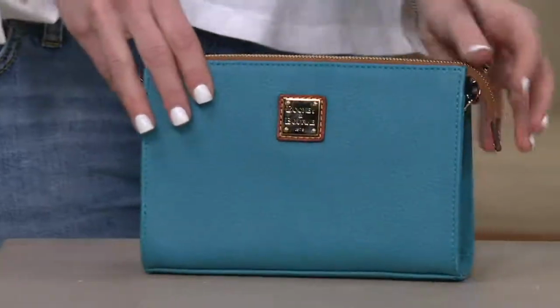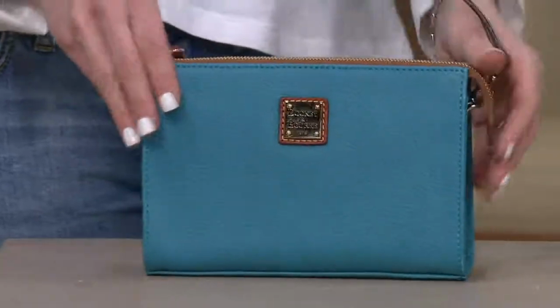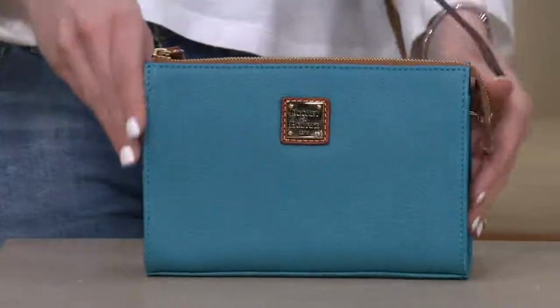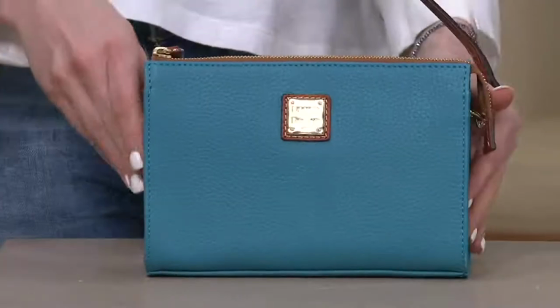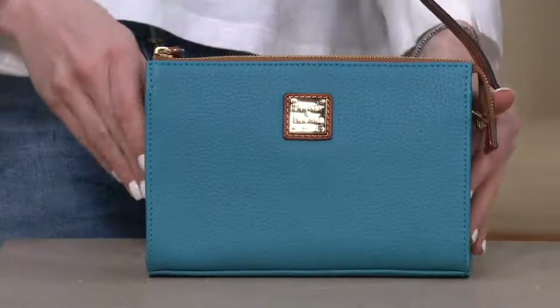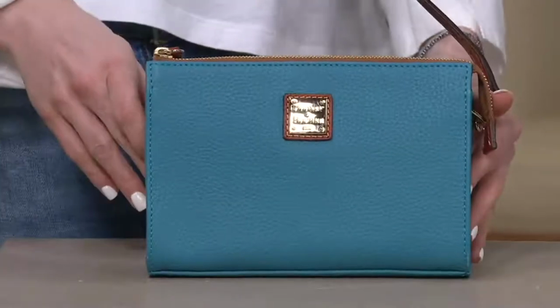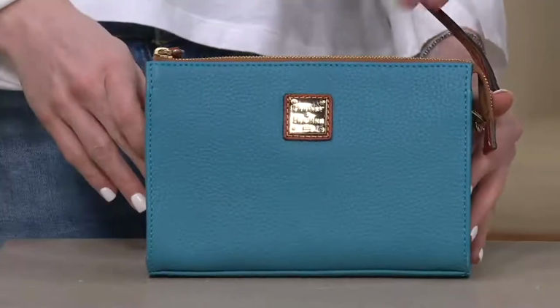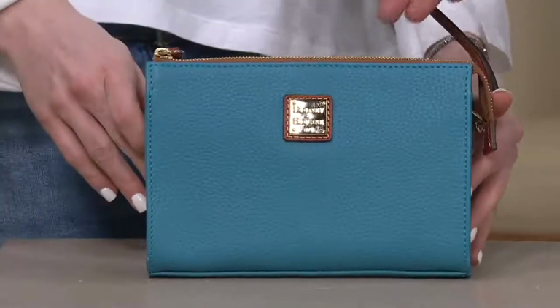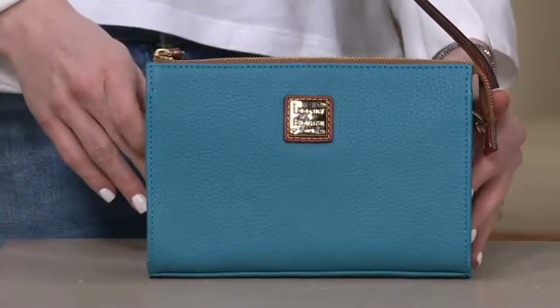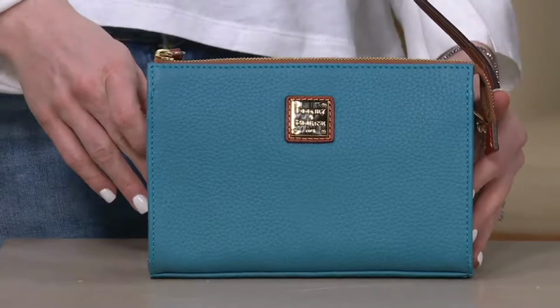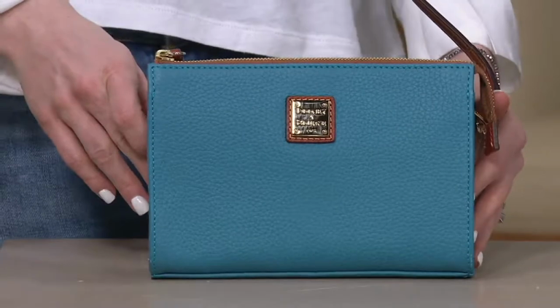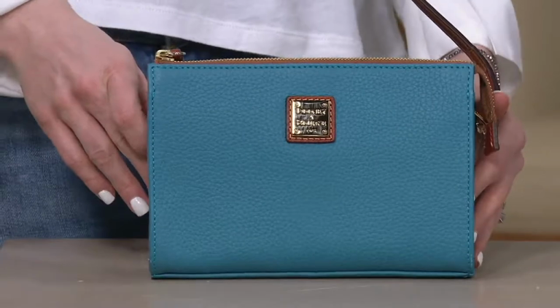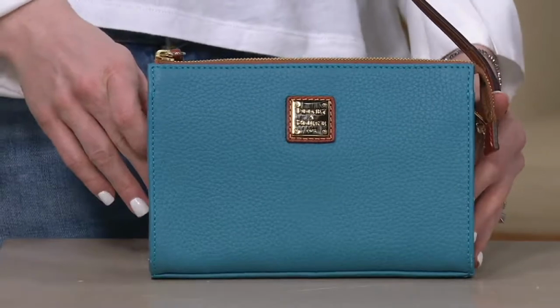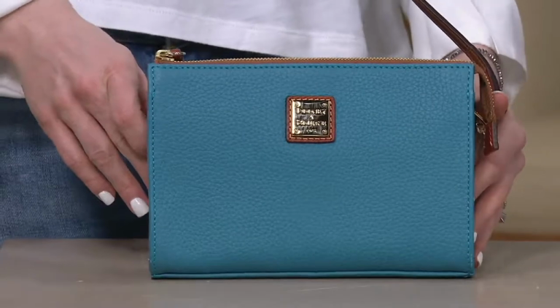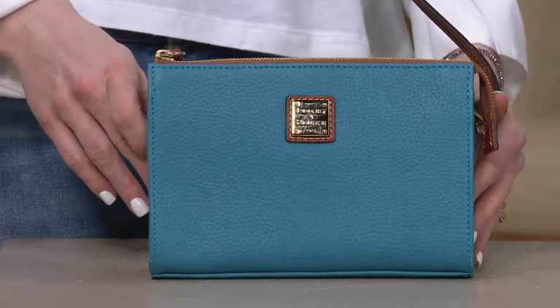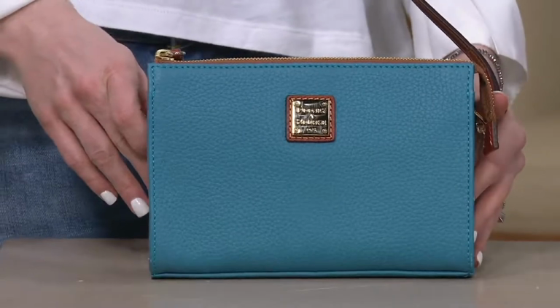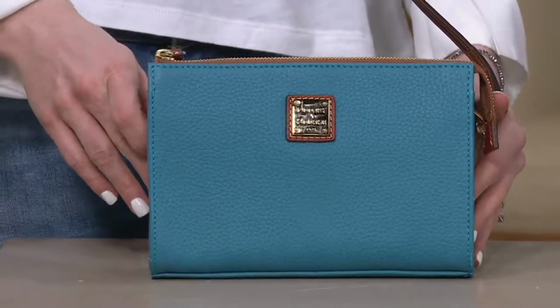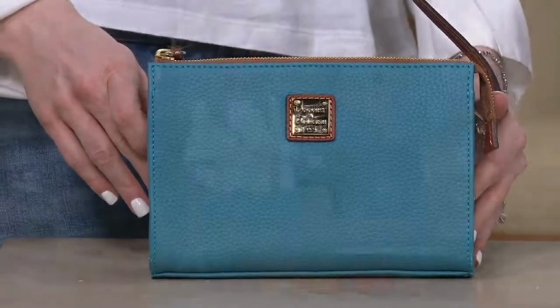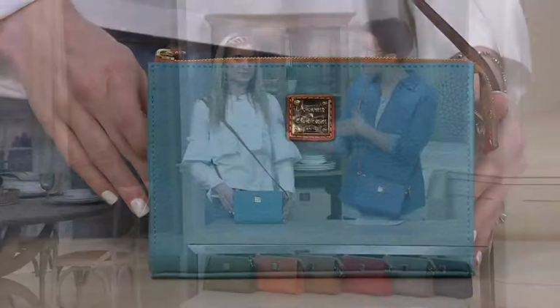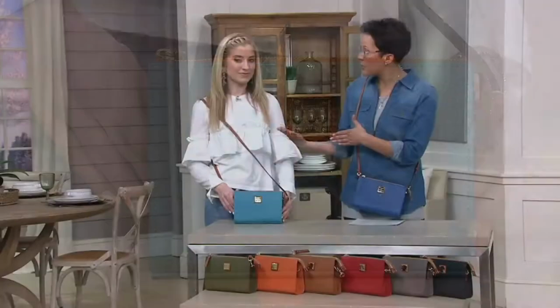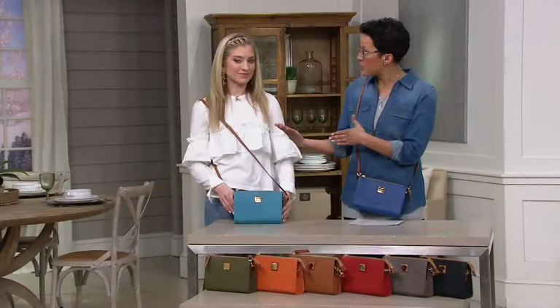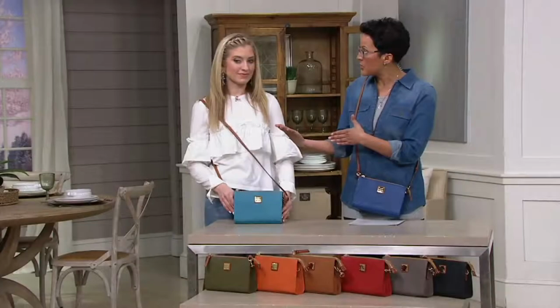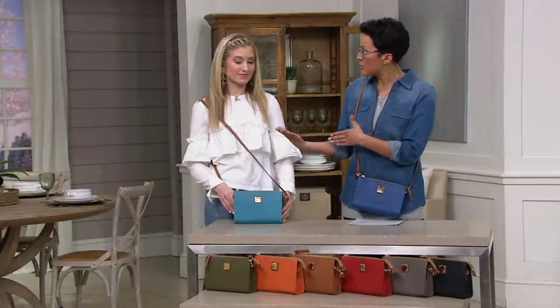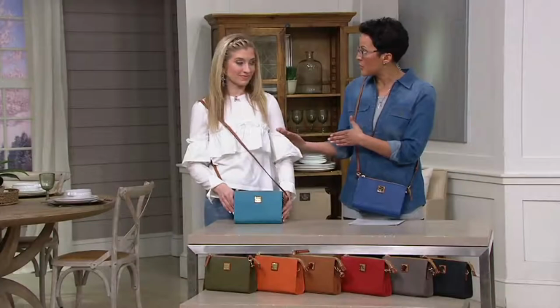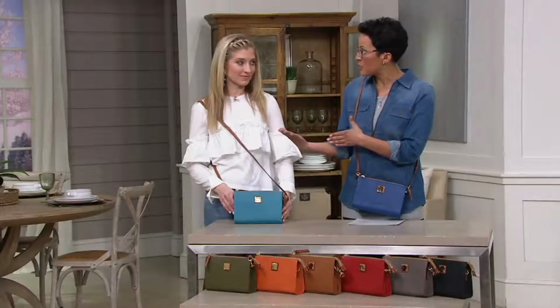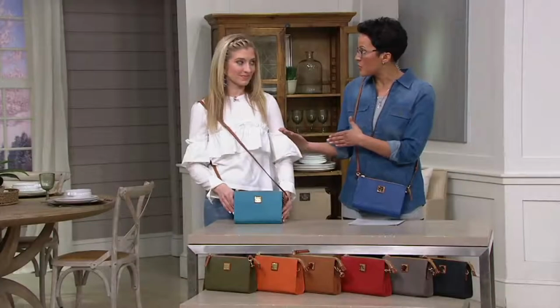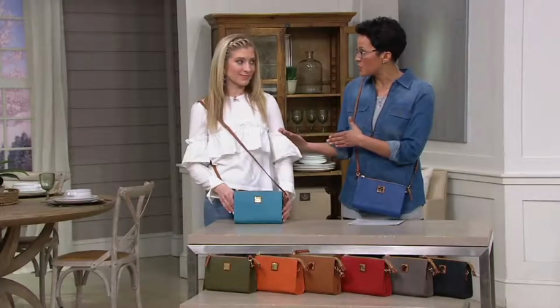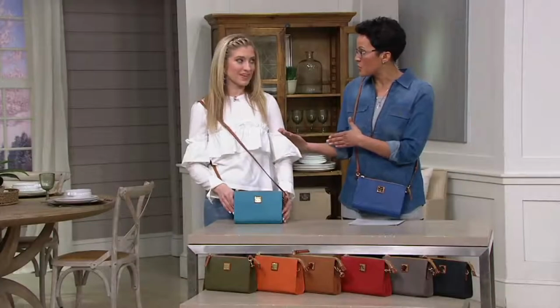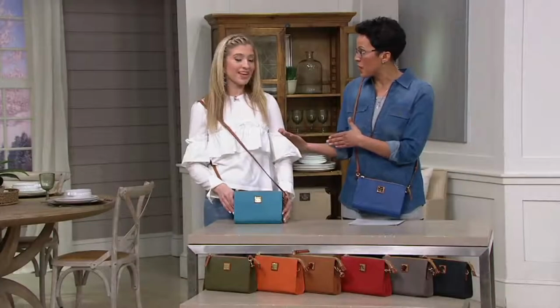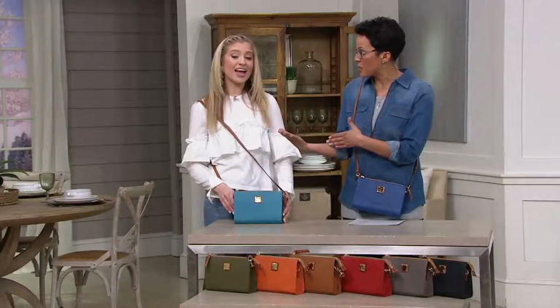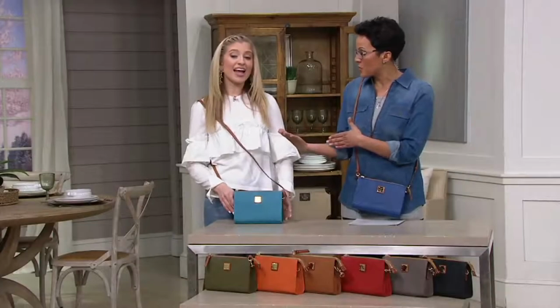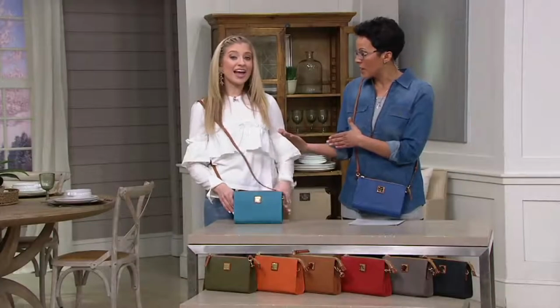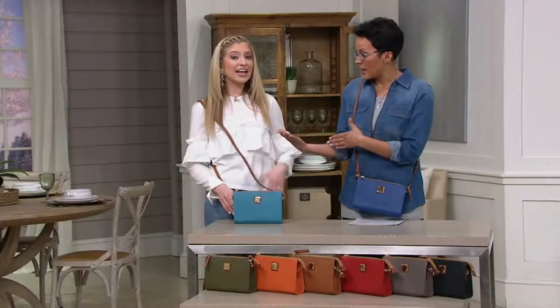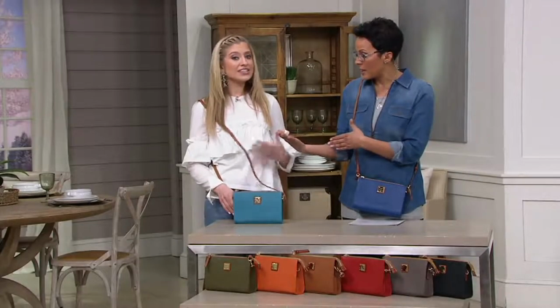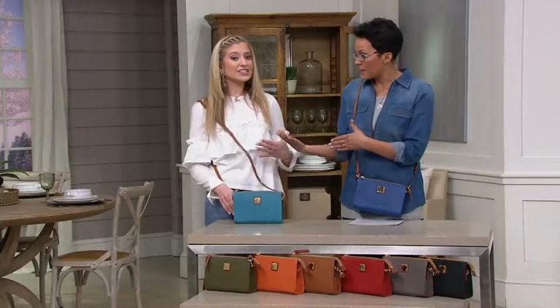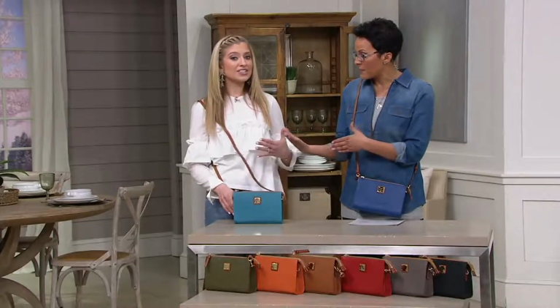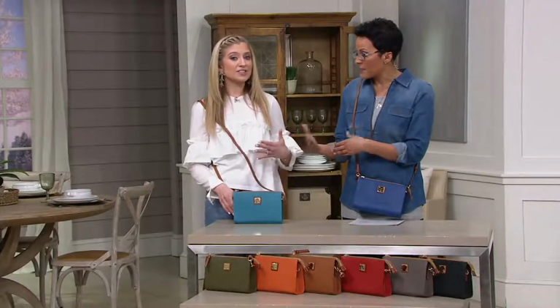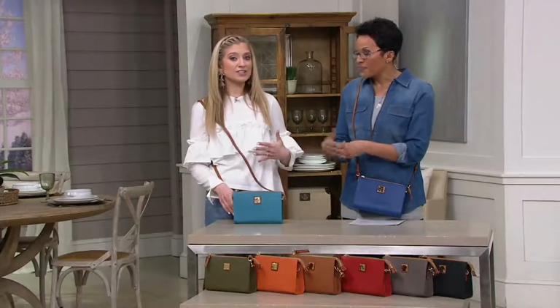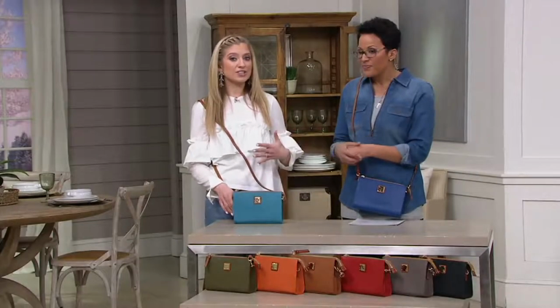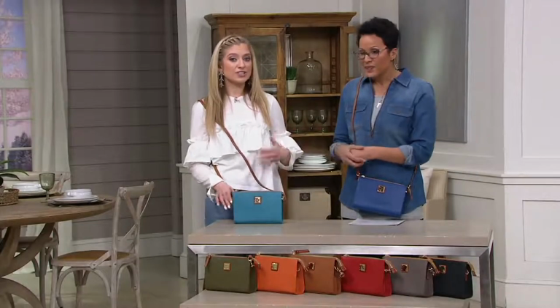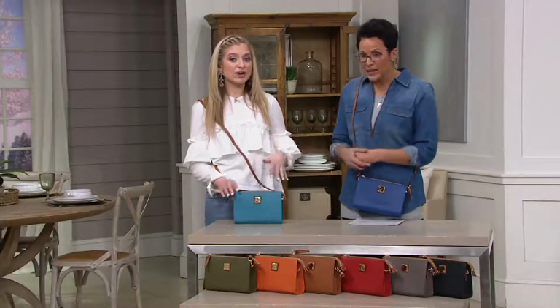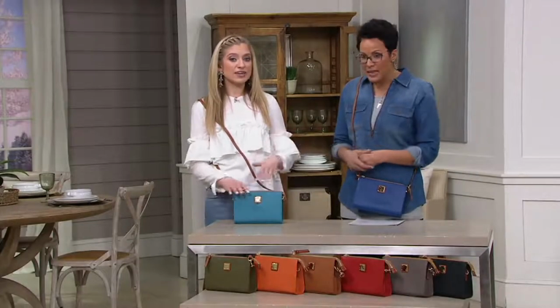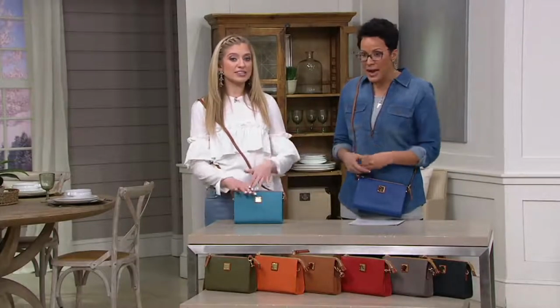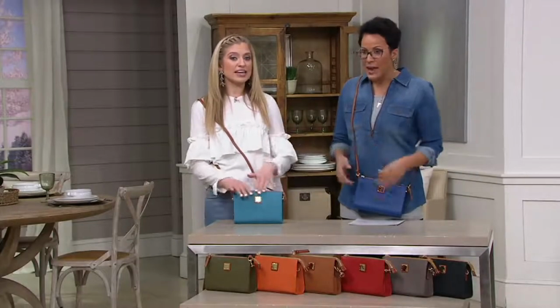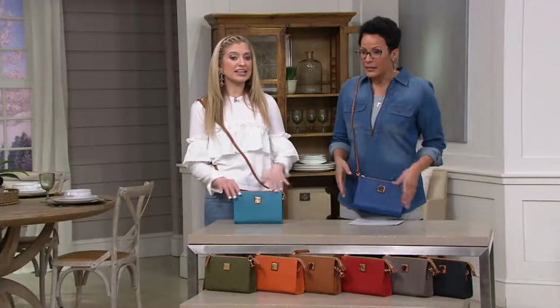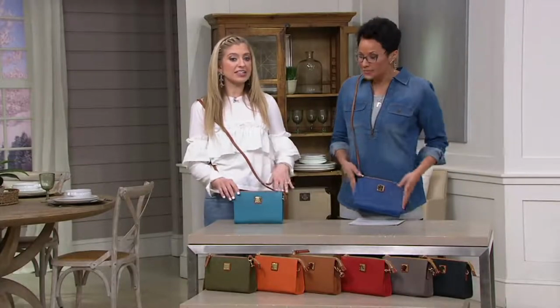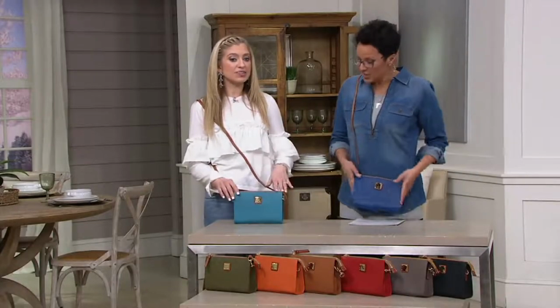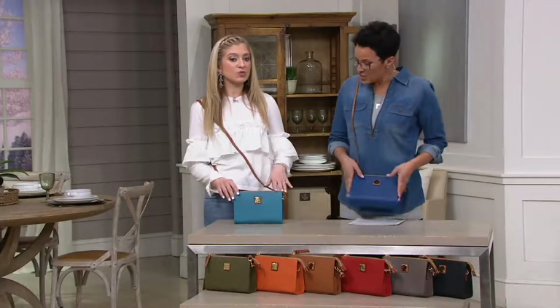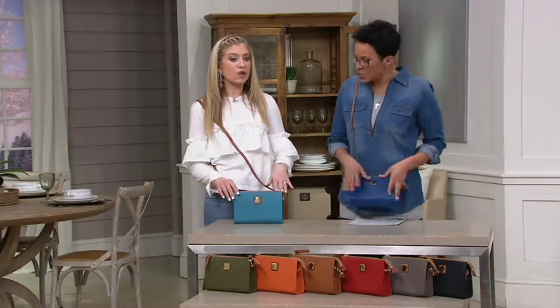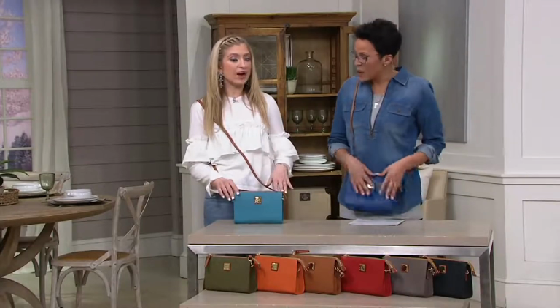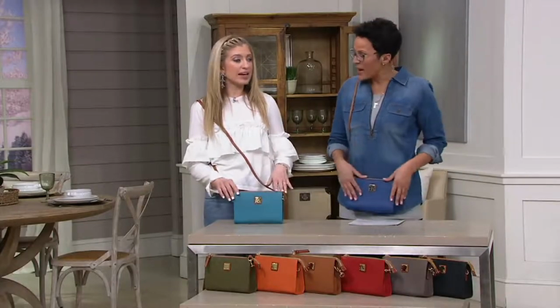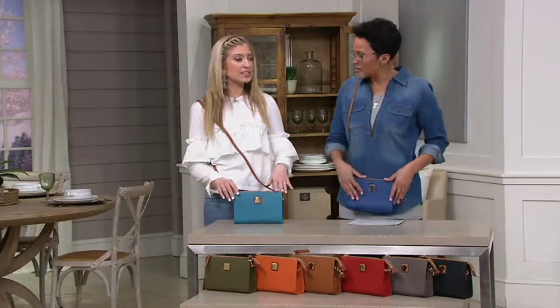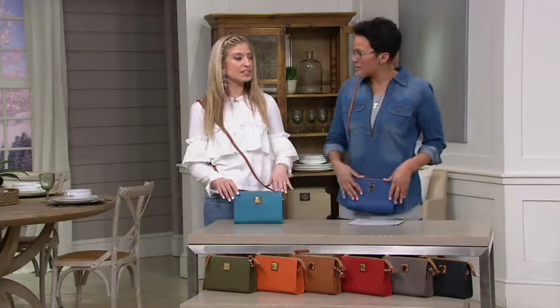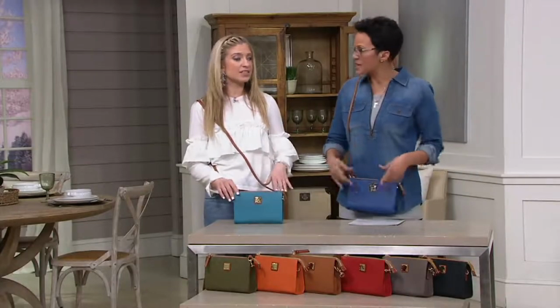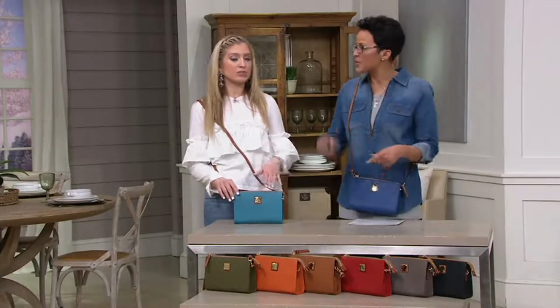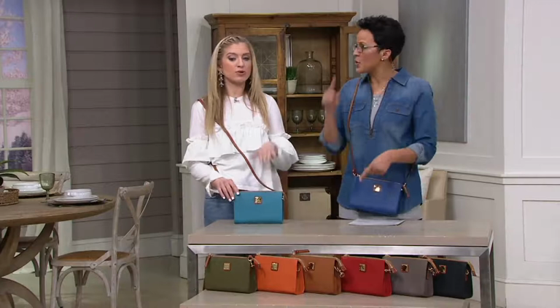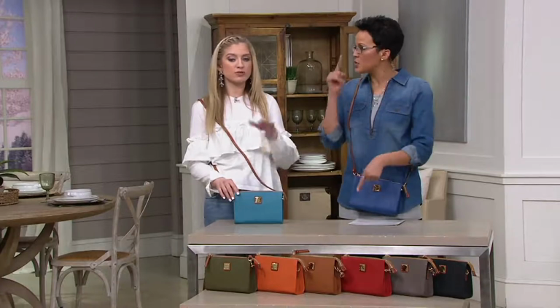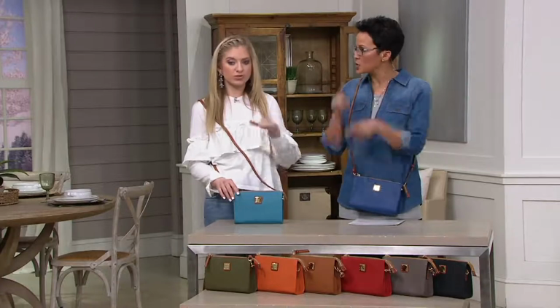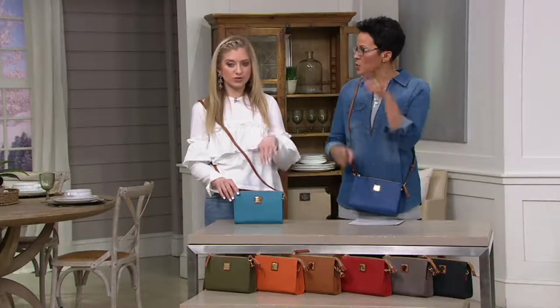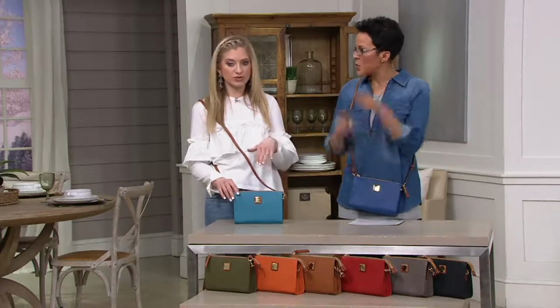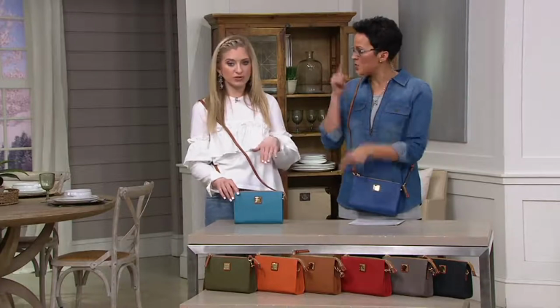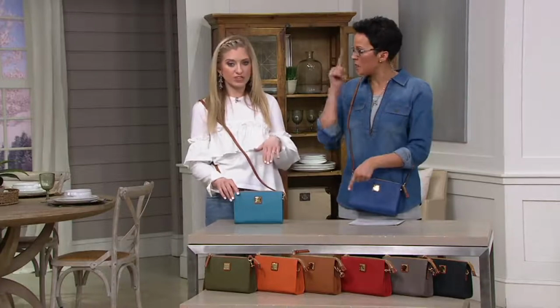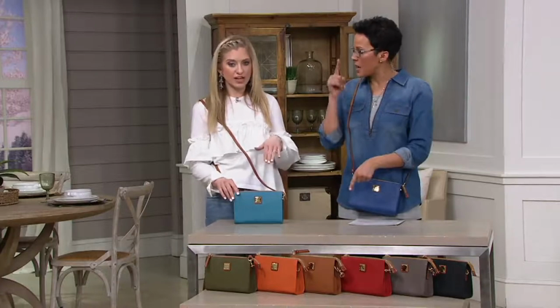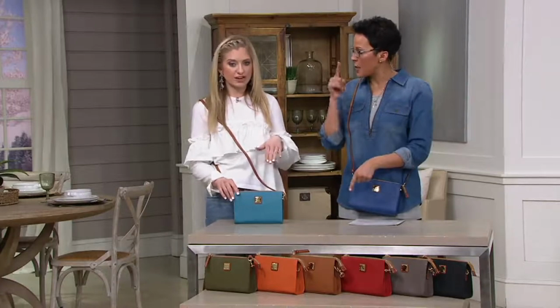To me, this is the little sister of the other Pebble Leather crossbody we had. It's a different silhouette — it's that east-west as opposed to the north-south.